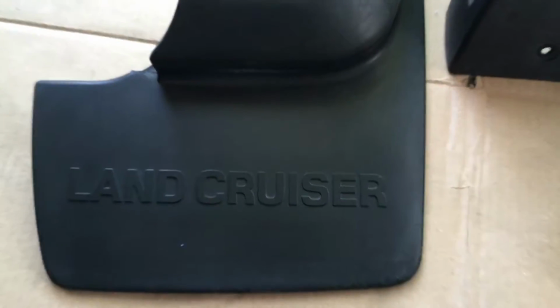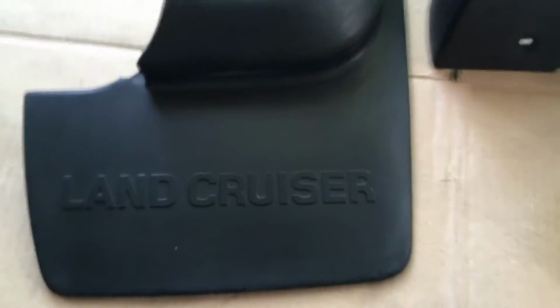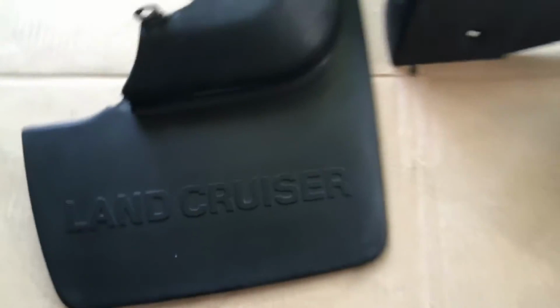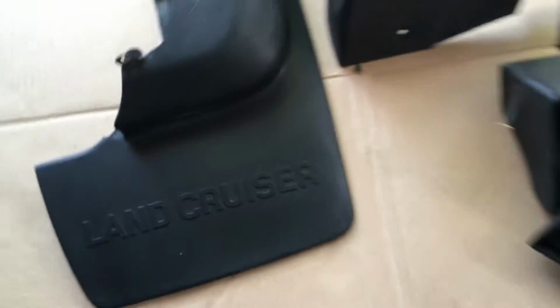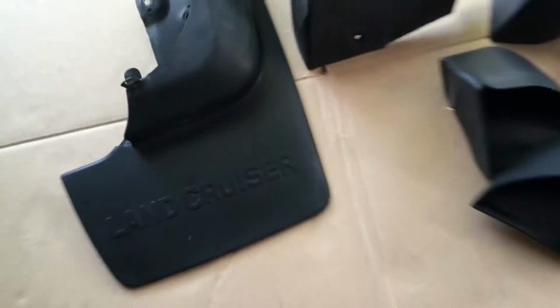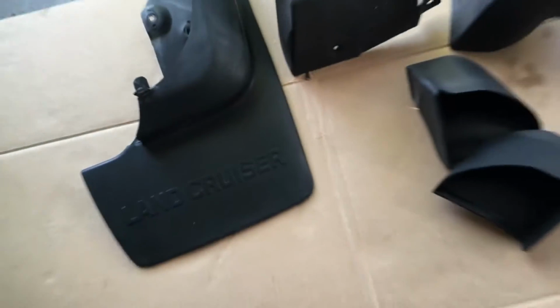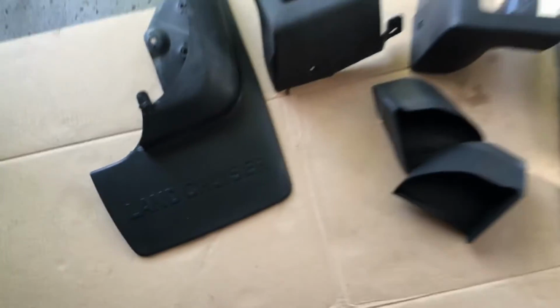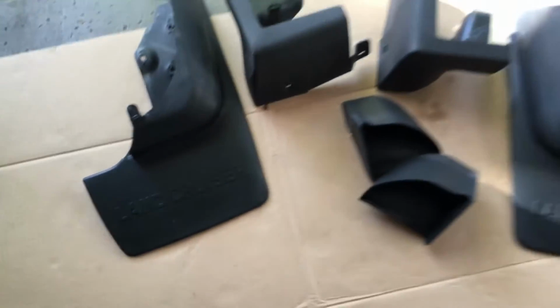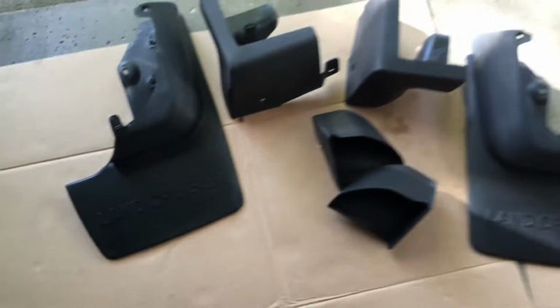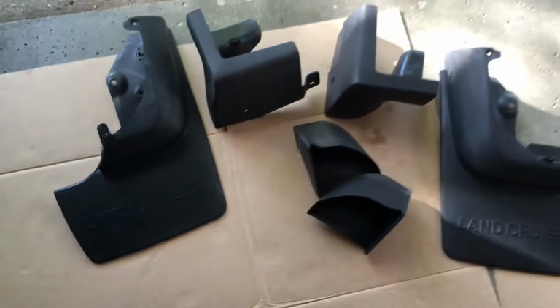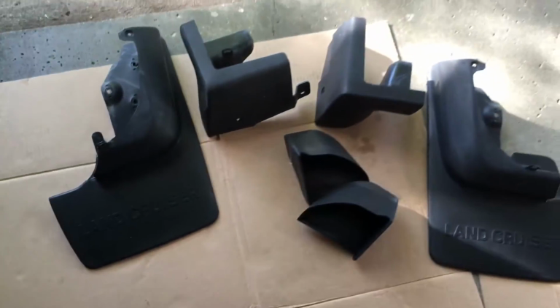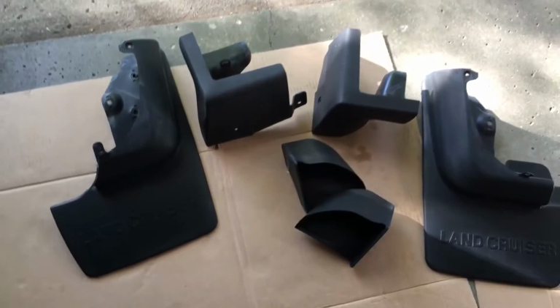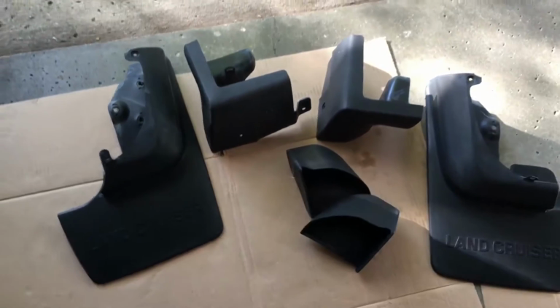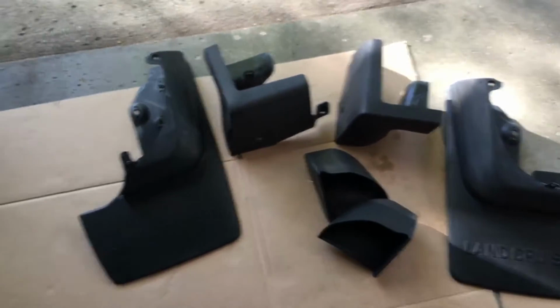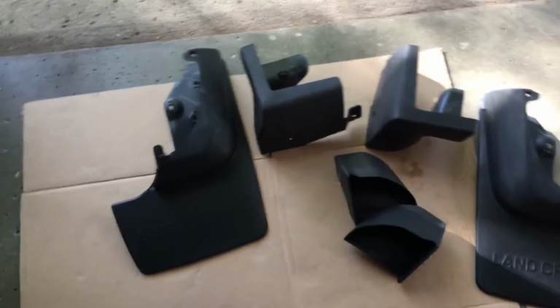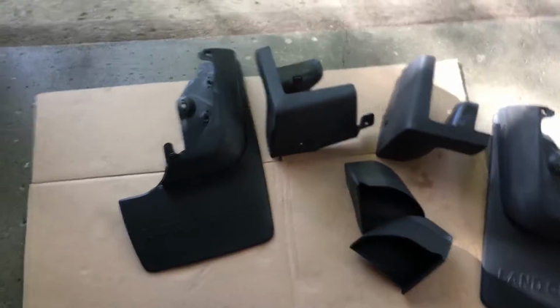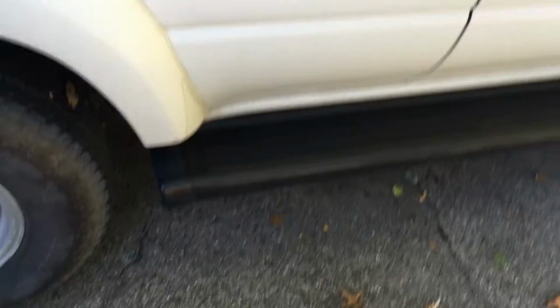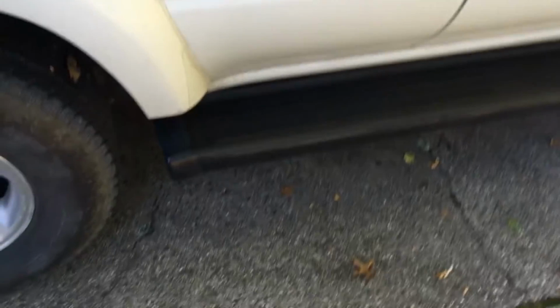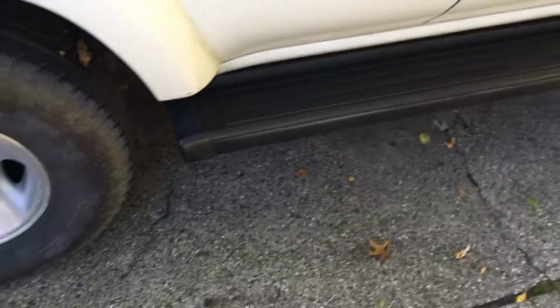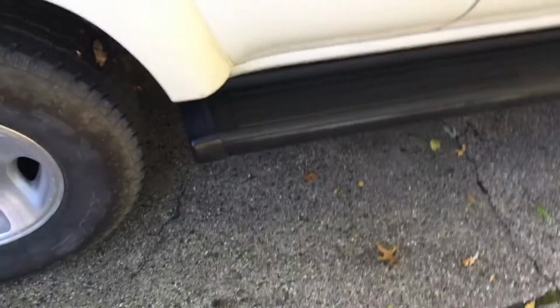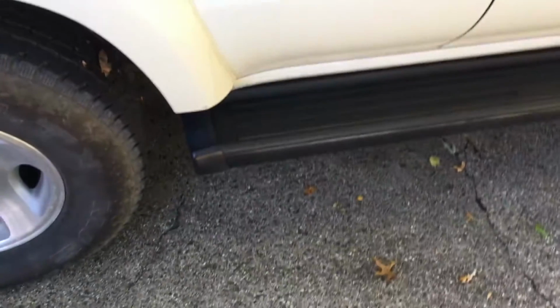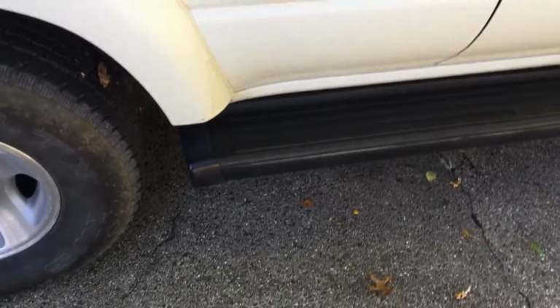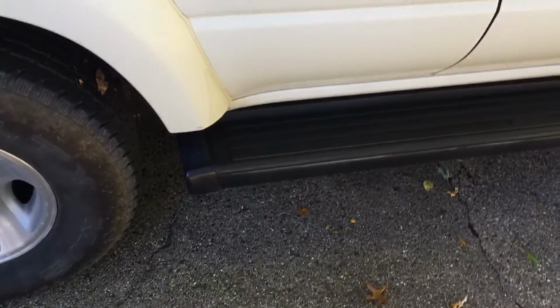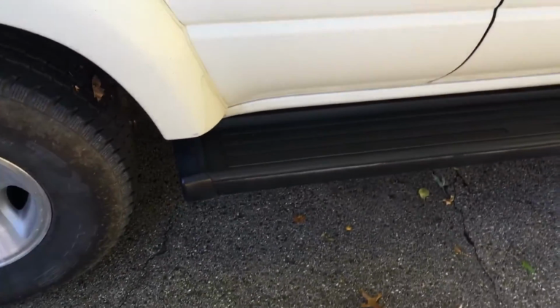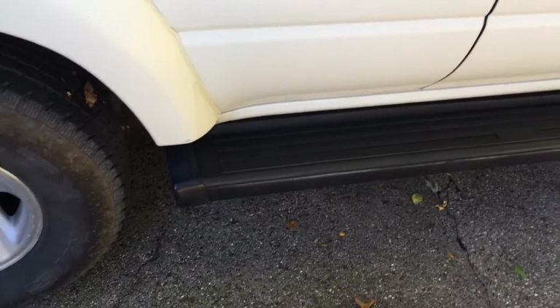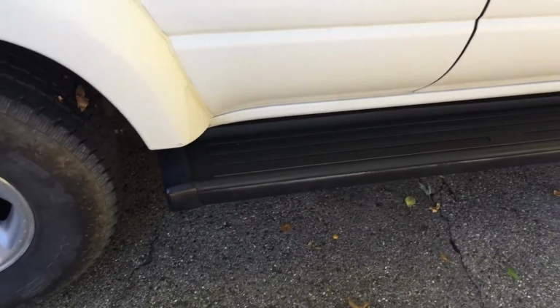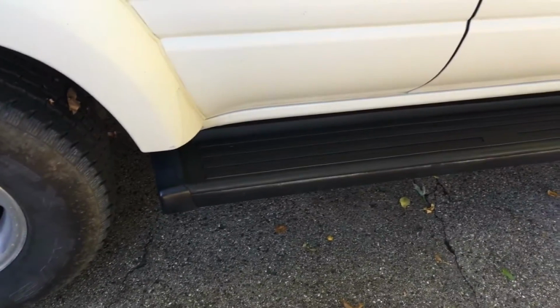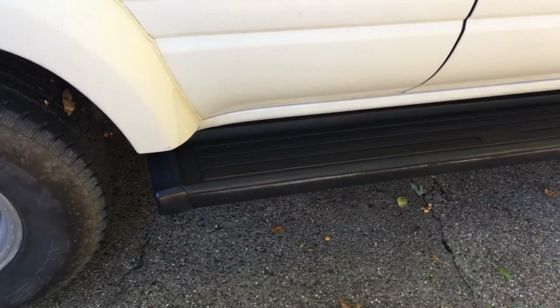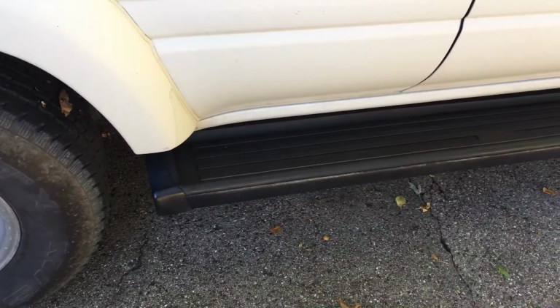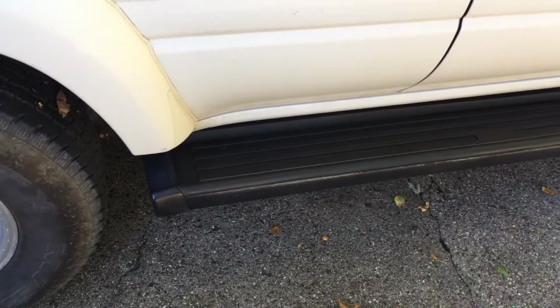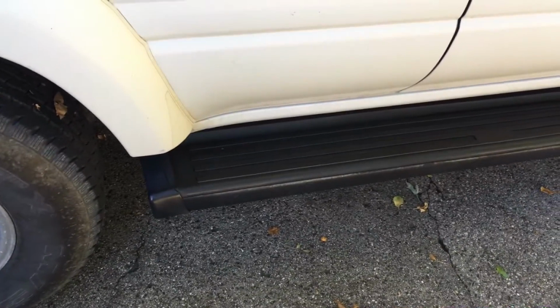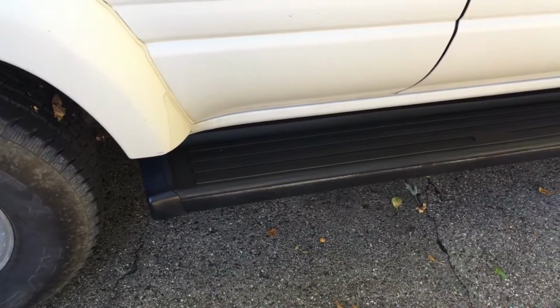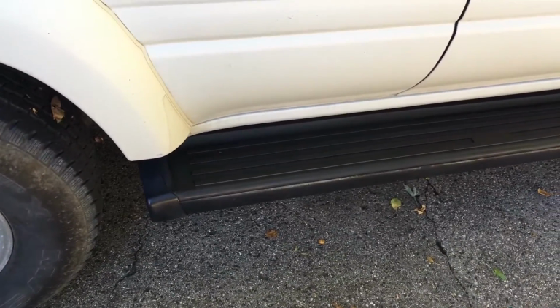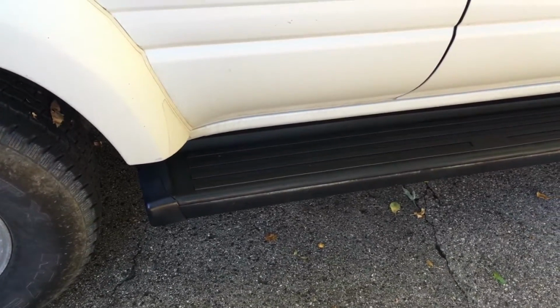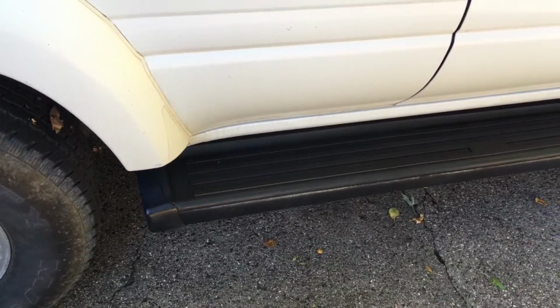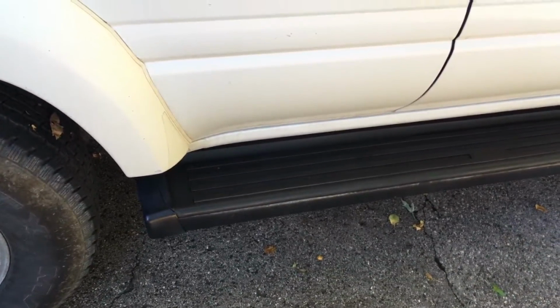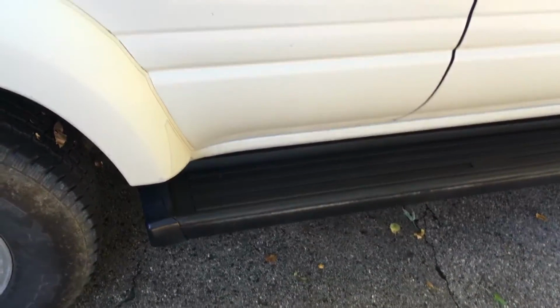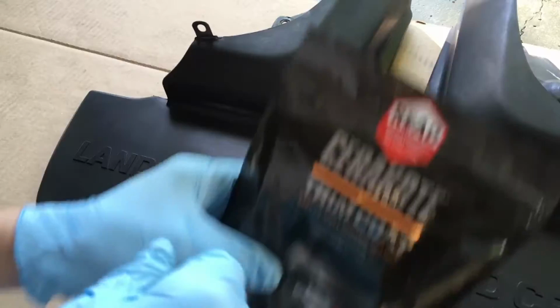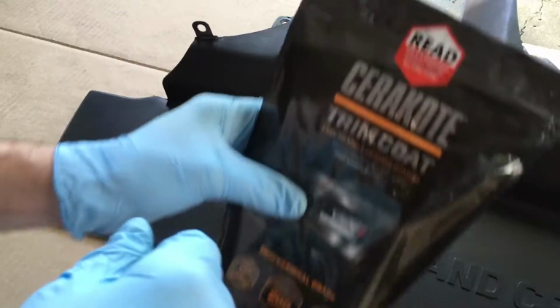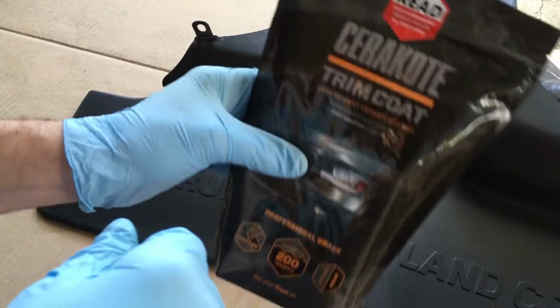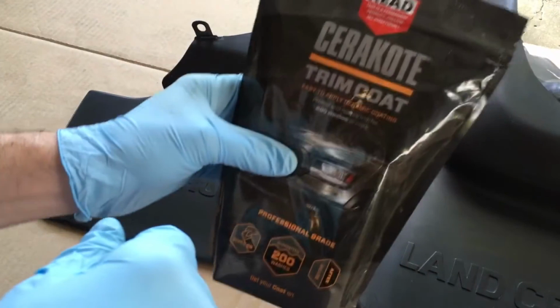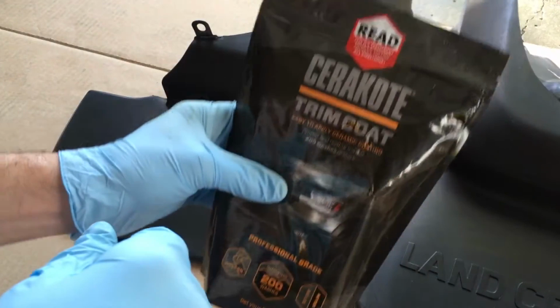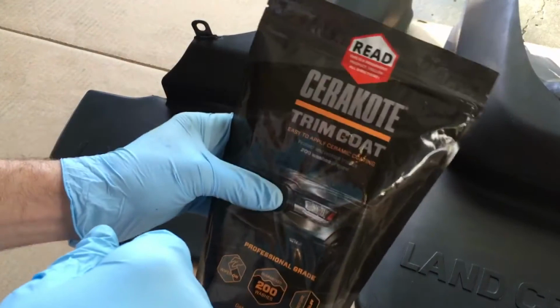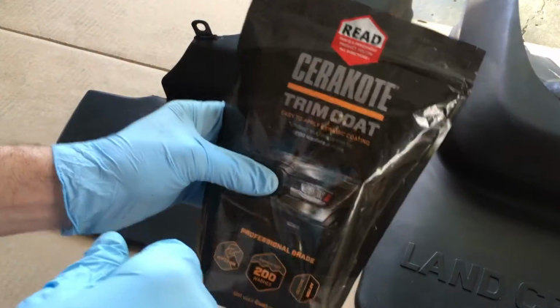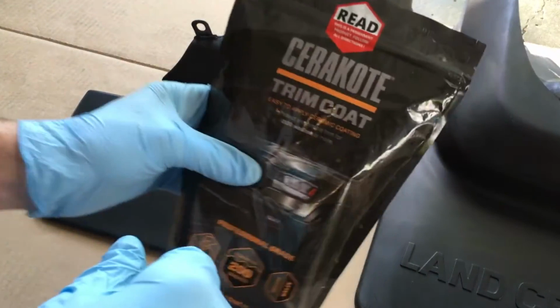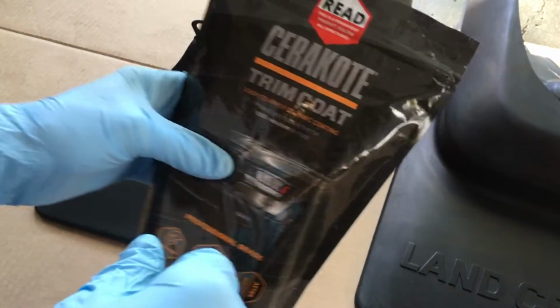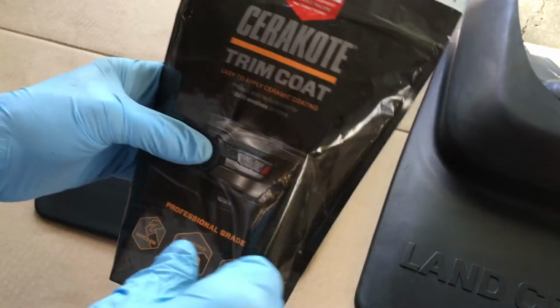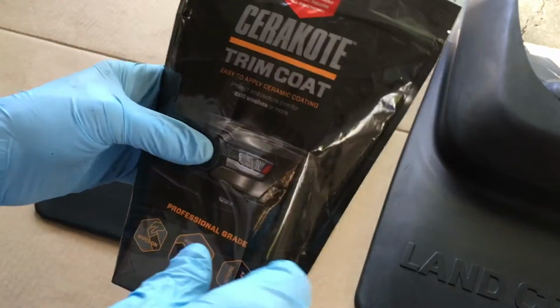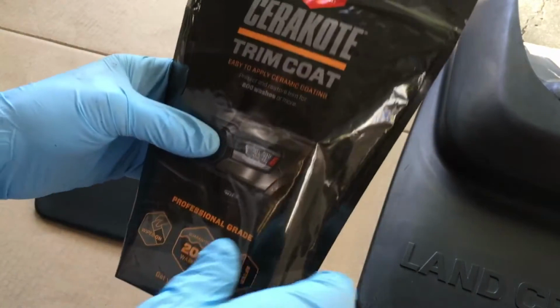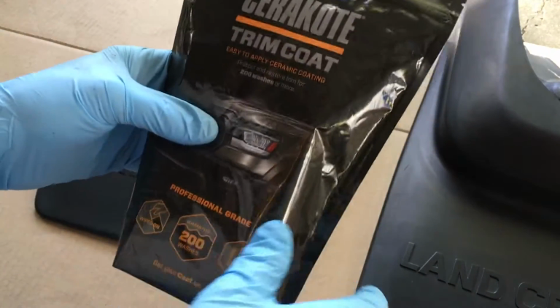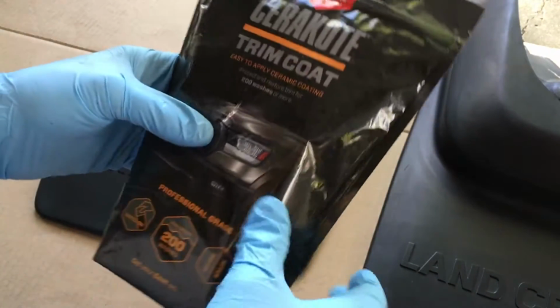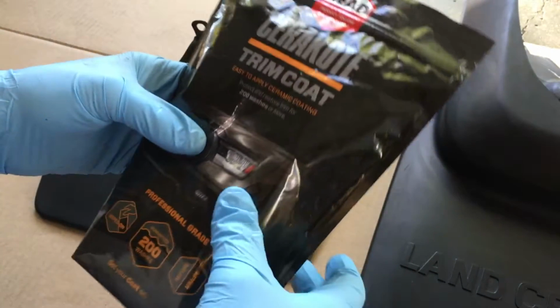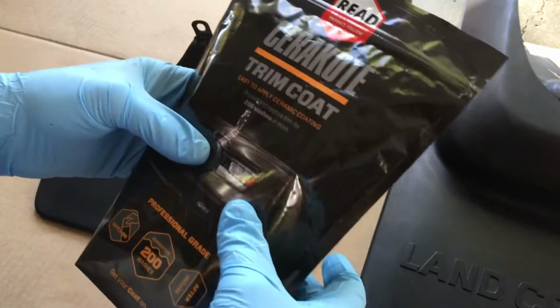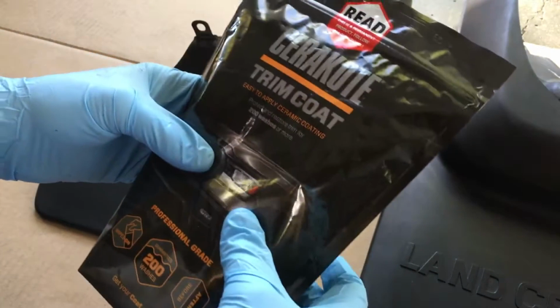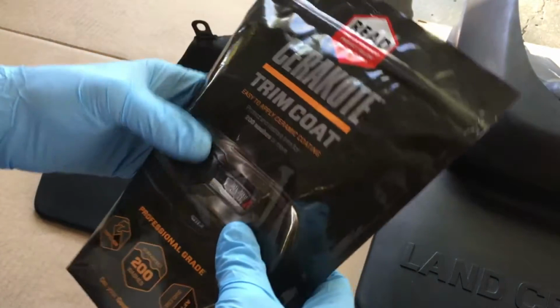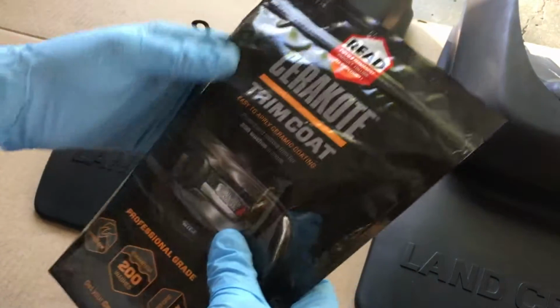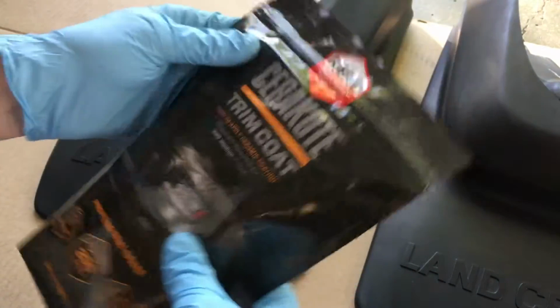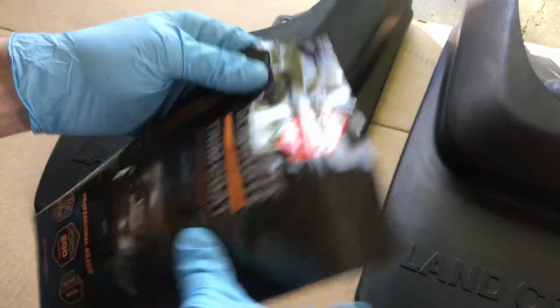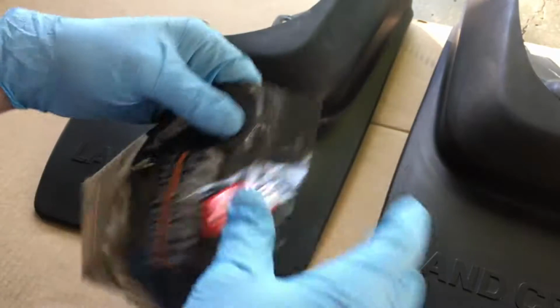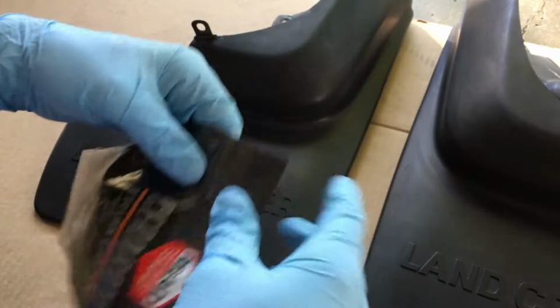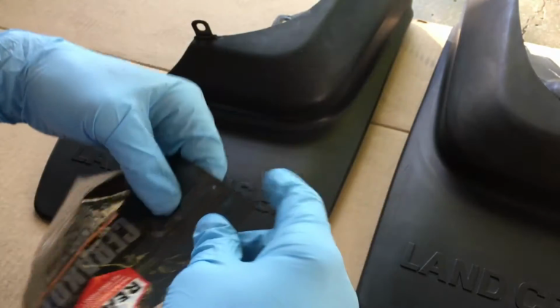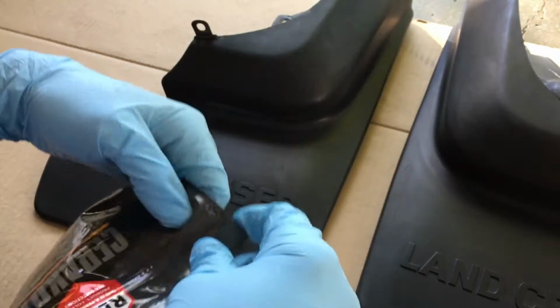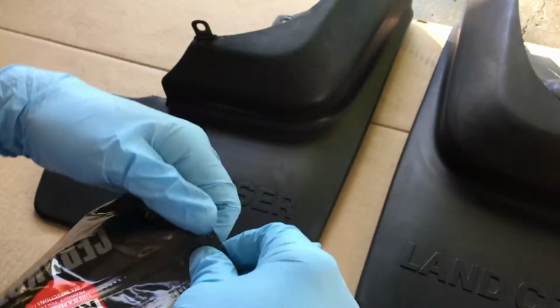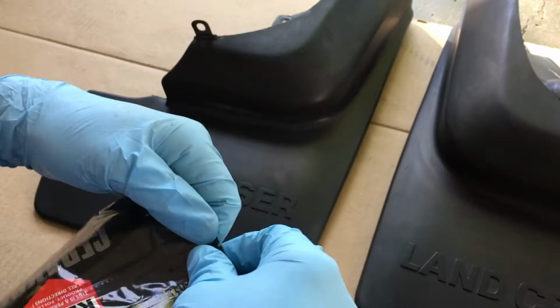I have six trim pieces here. I also have the running boards ready to go. So I have the Cerakote trim coat wipes ready.